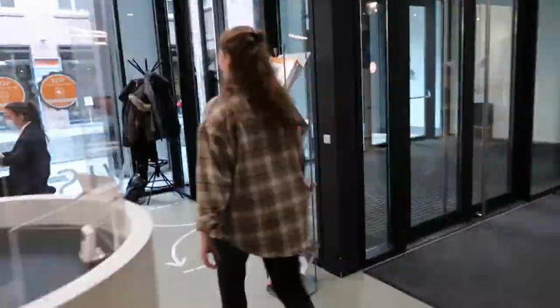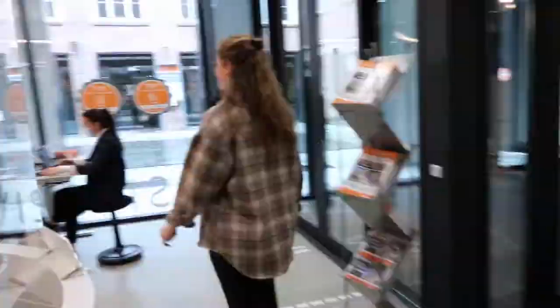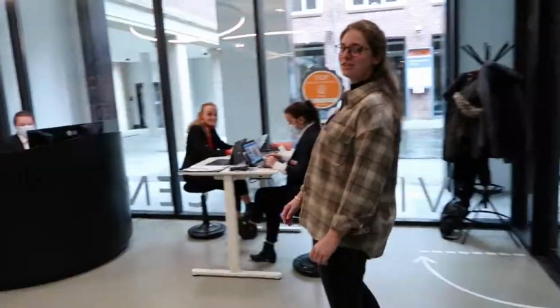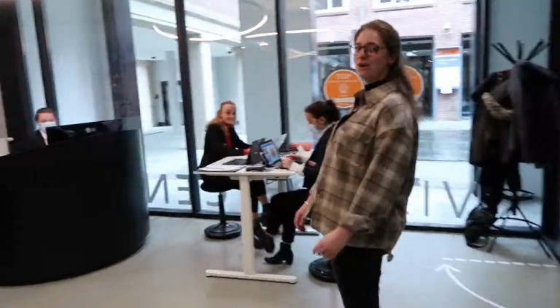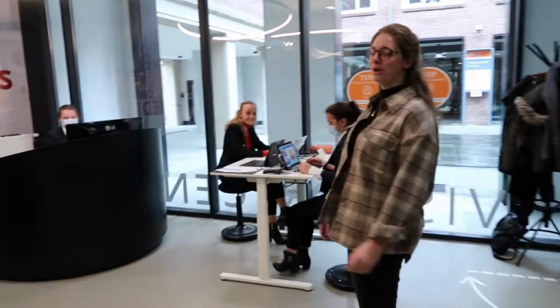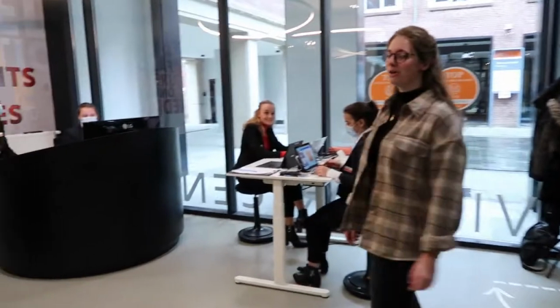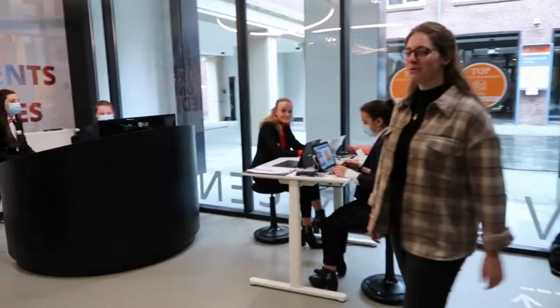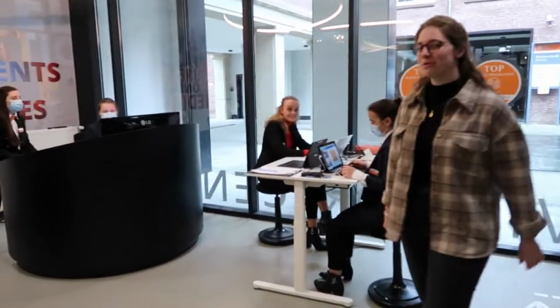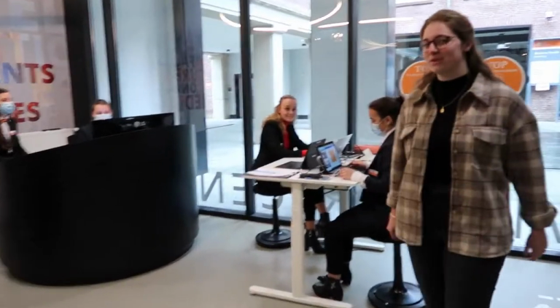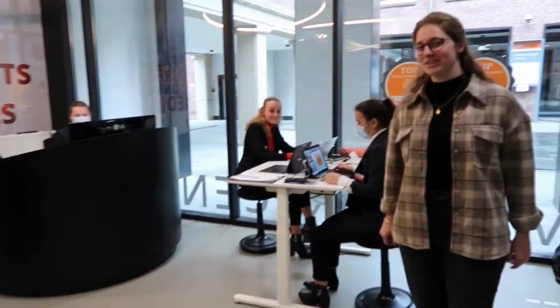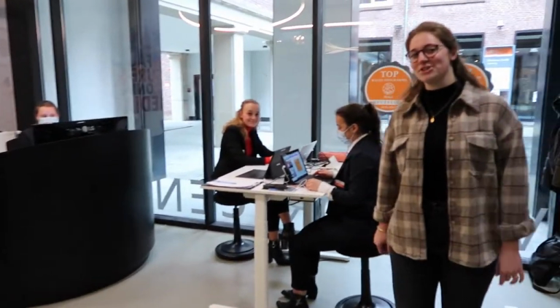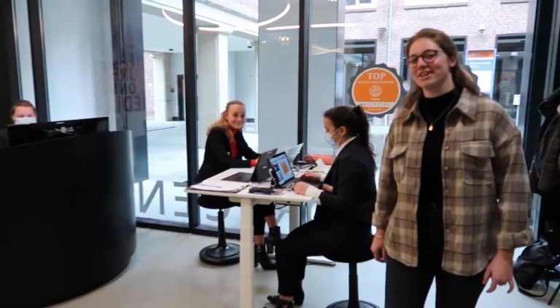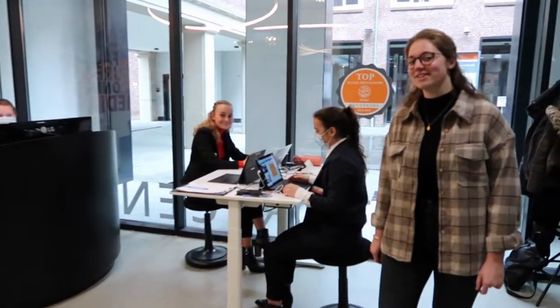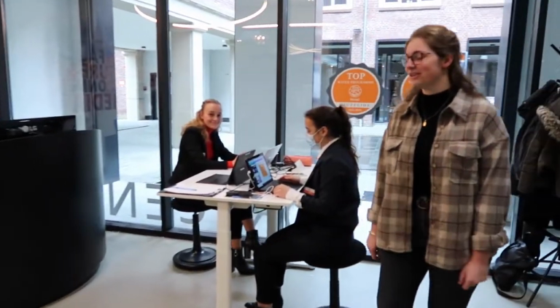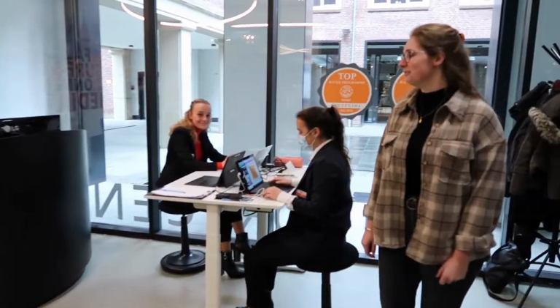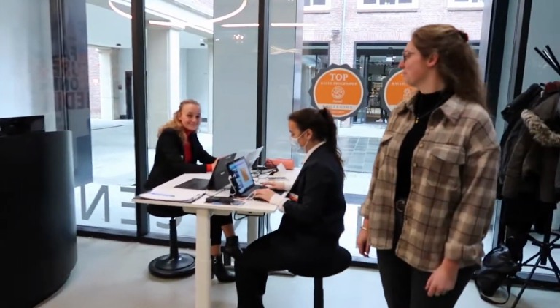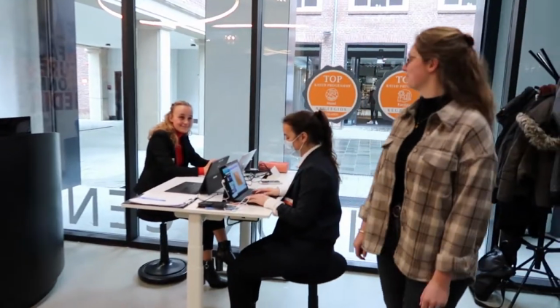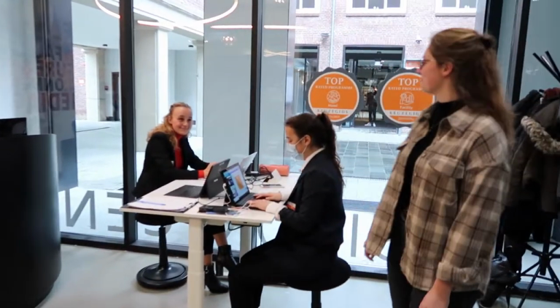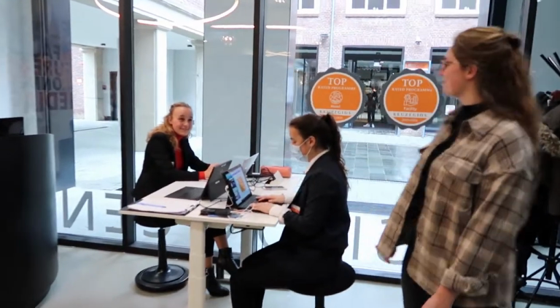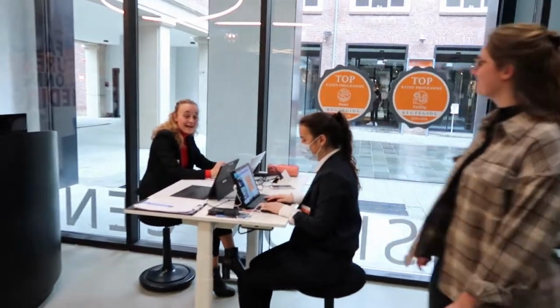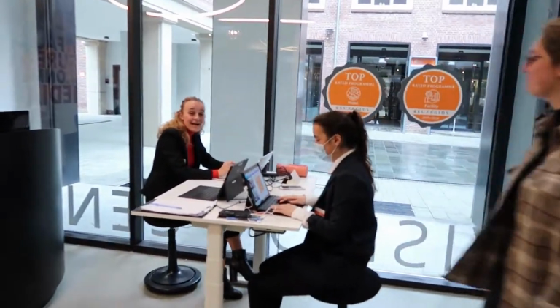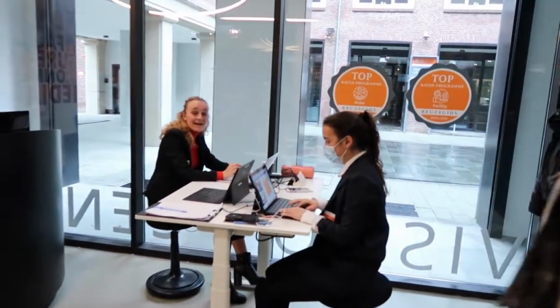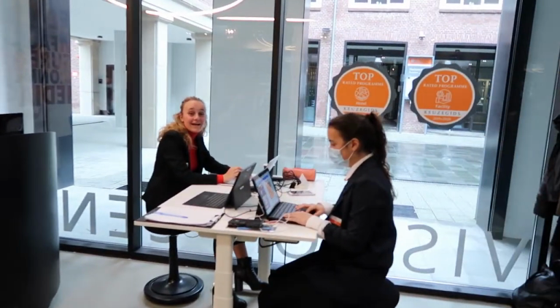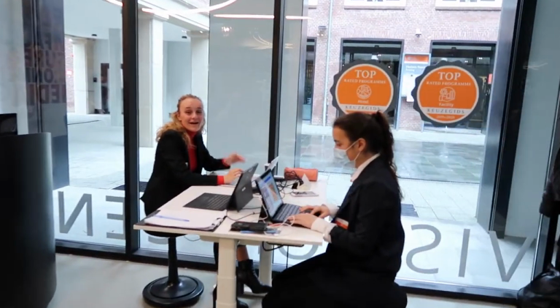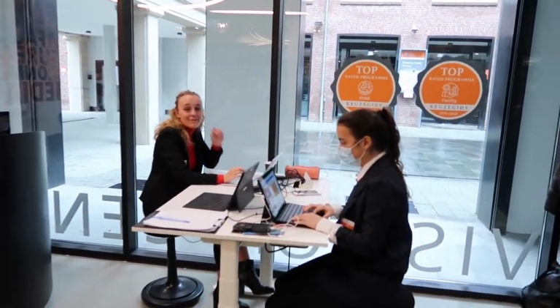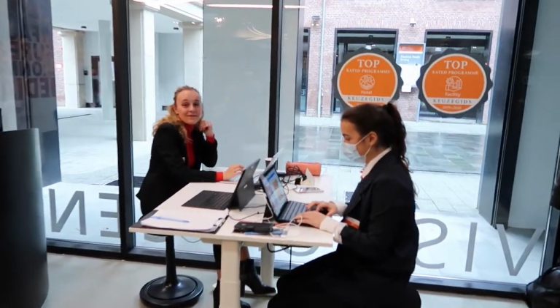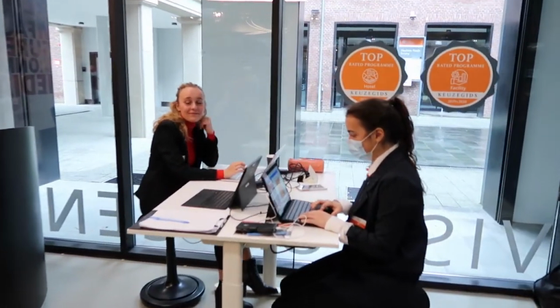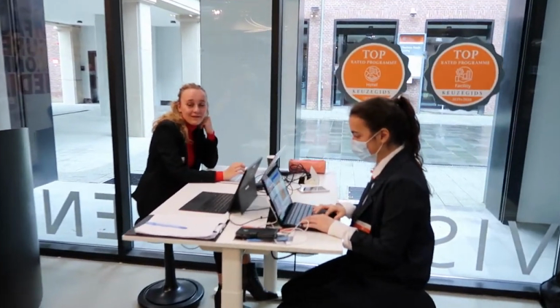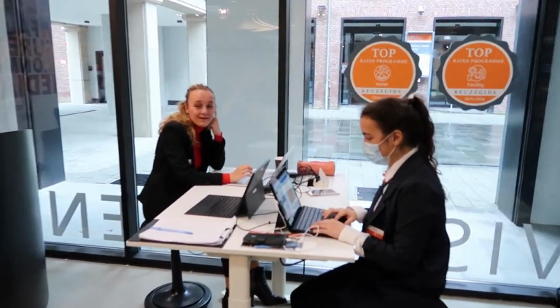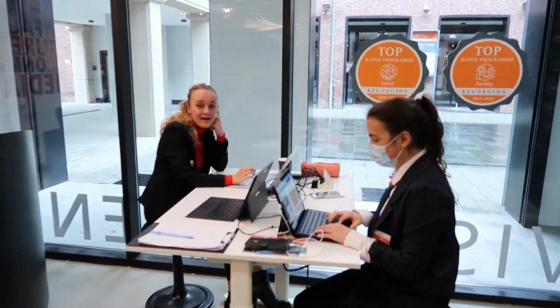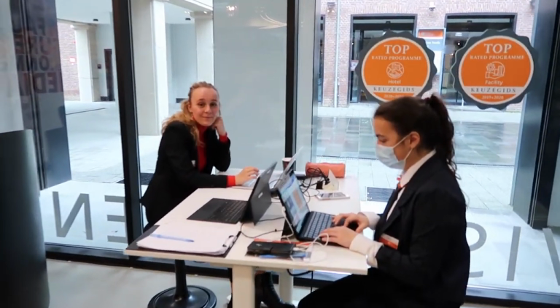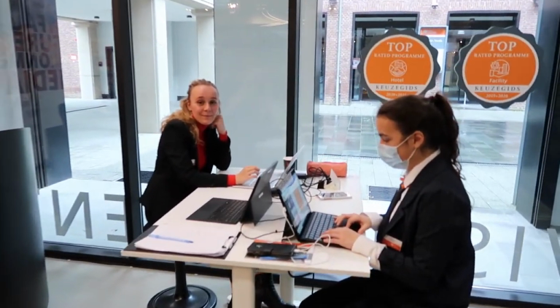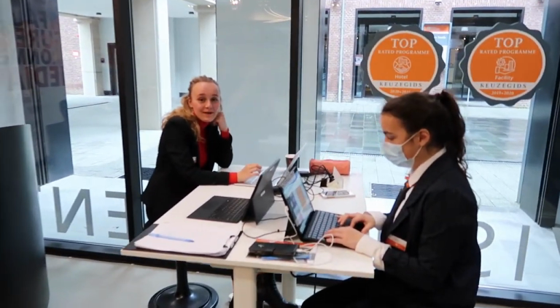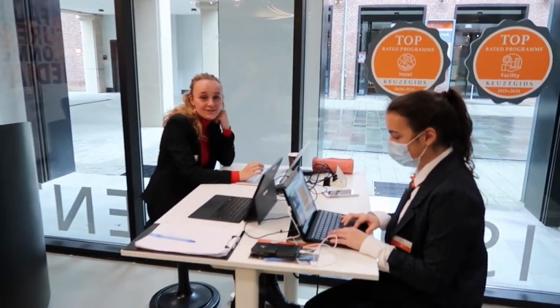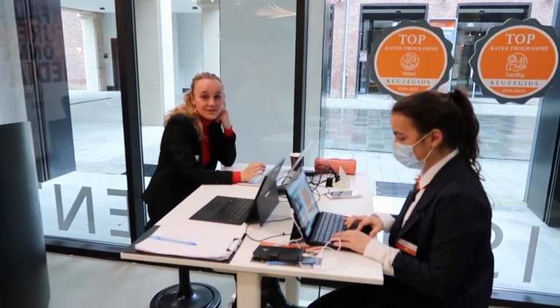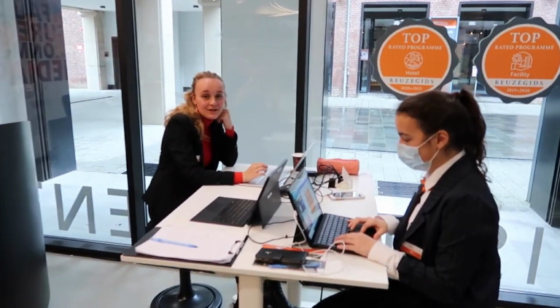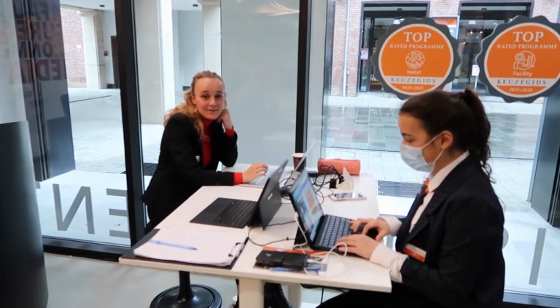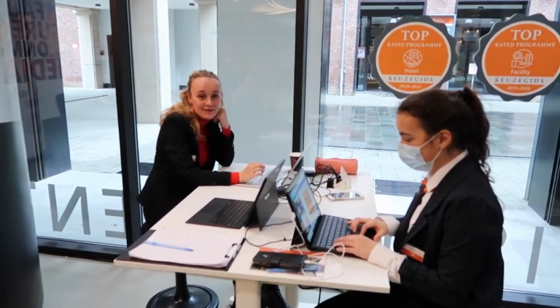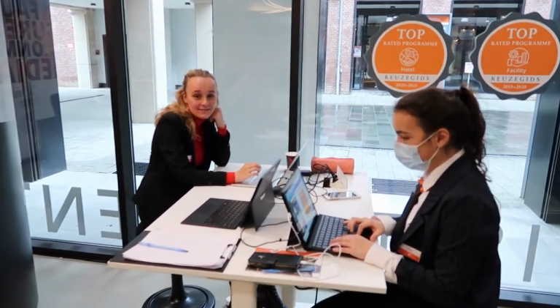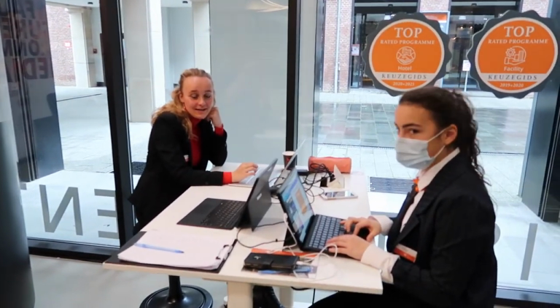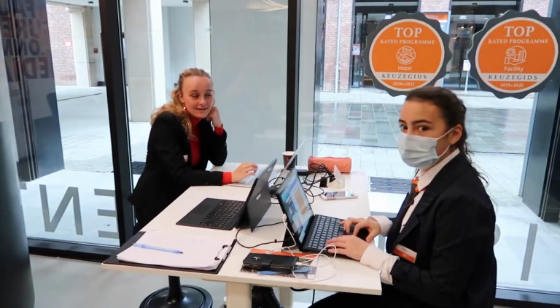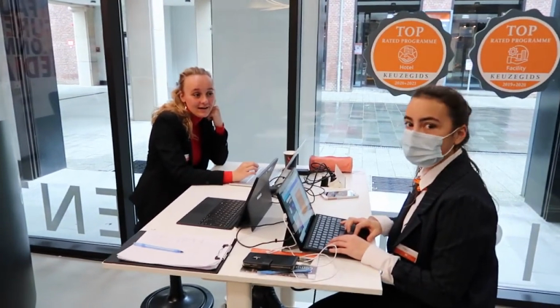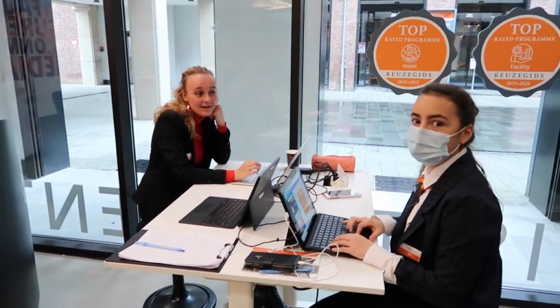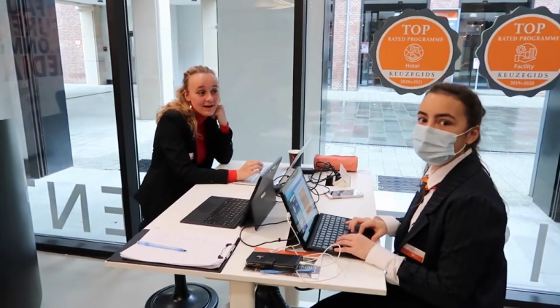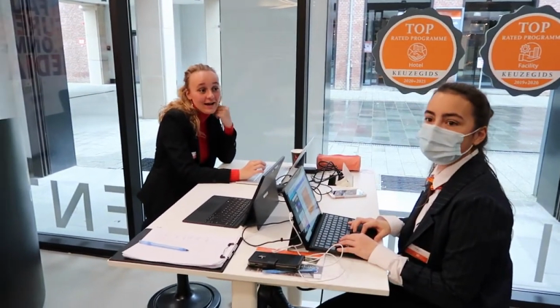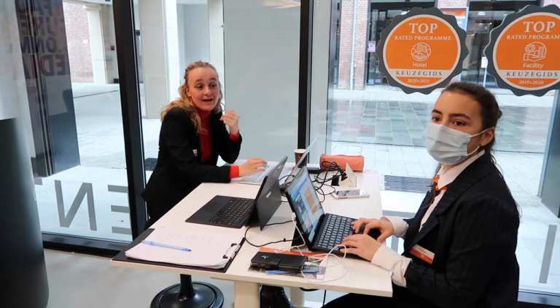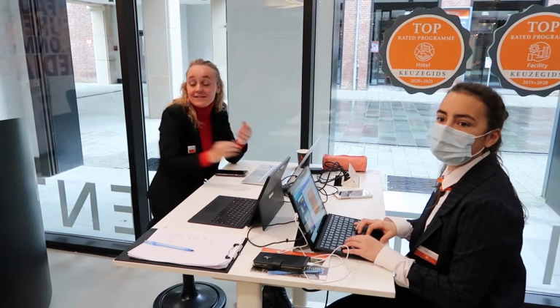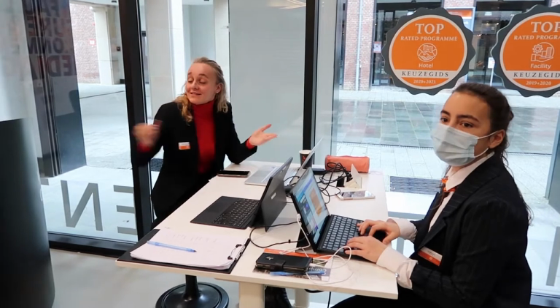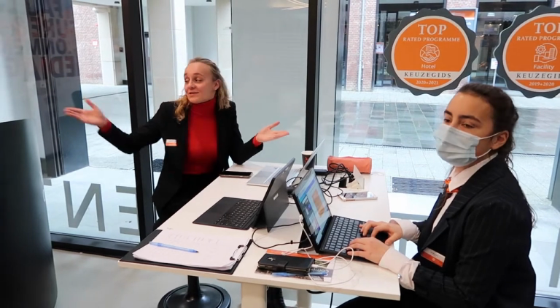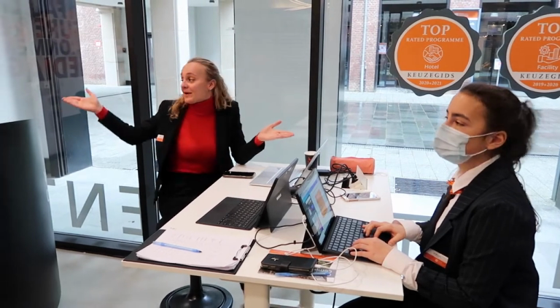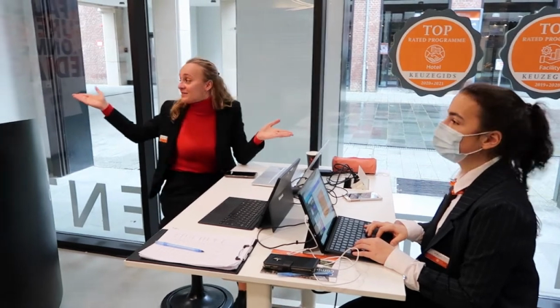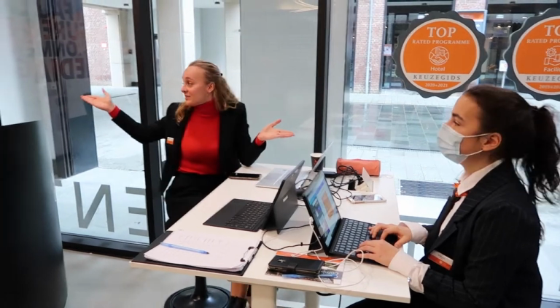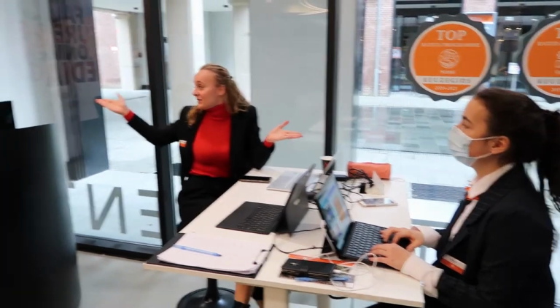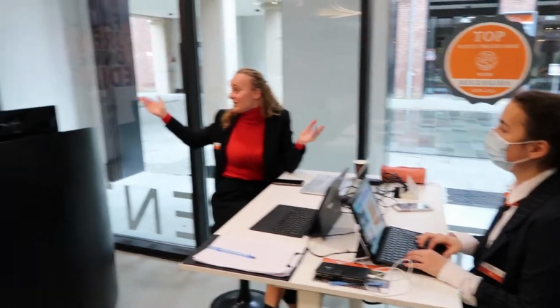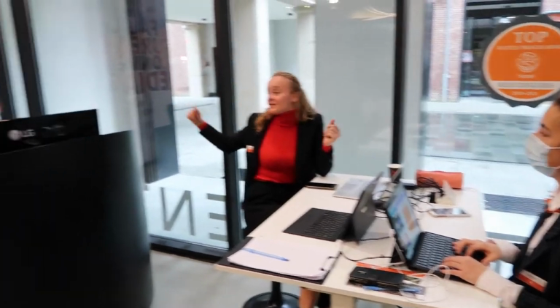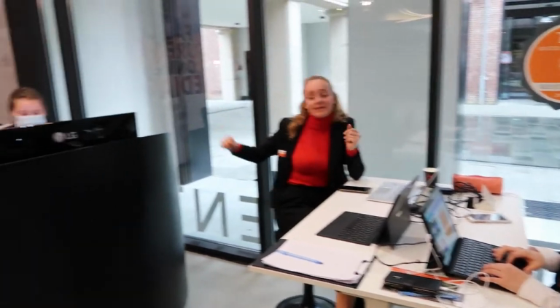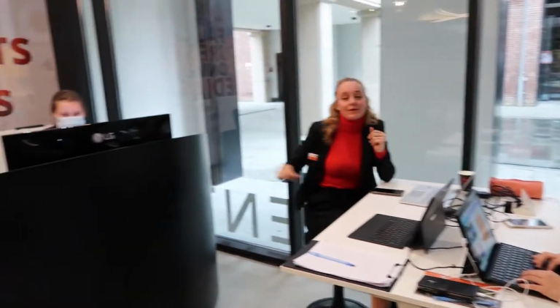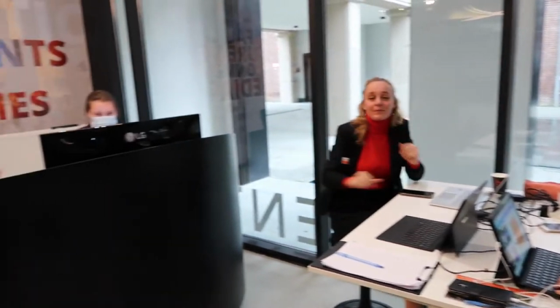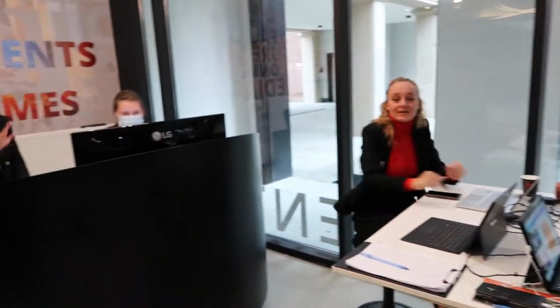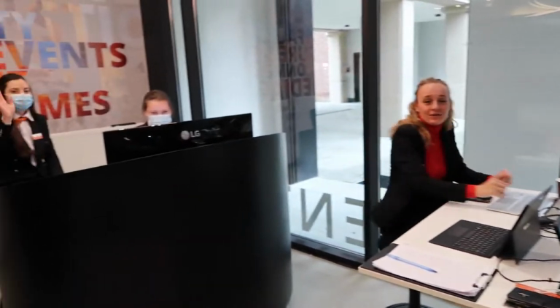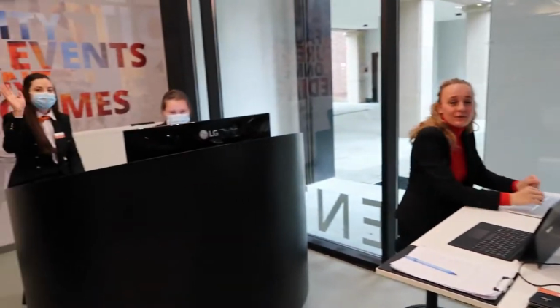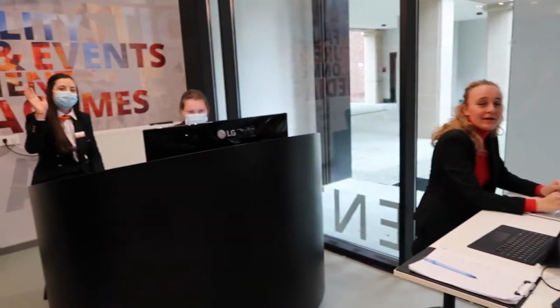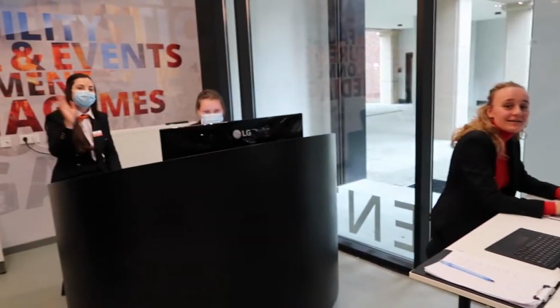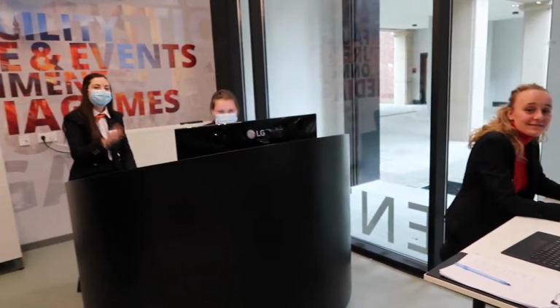Welcome to the visitor center. Hi, I'm Evelyn, I'm a manager in my second year and these are my students during our practical weeks.